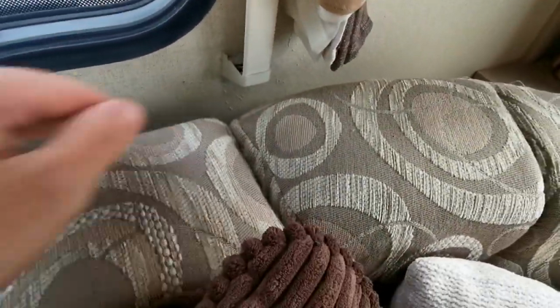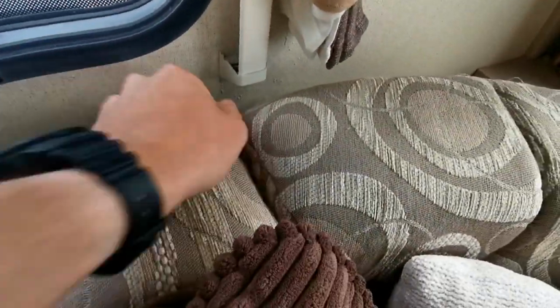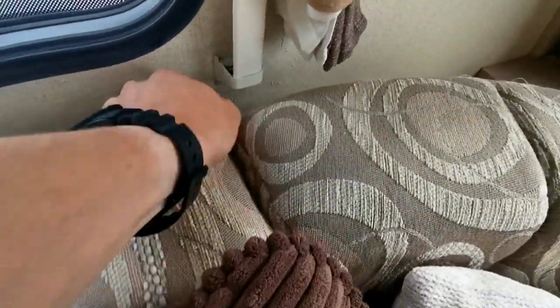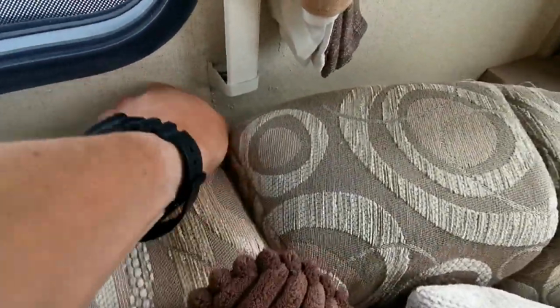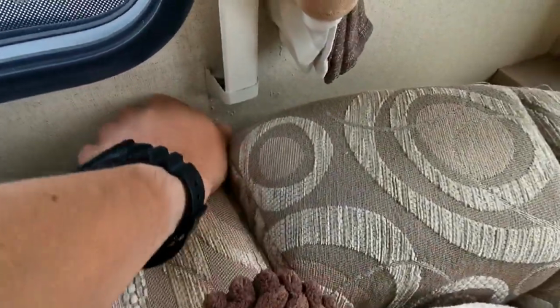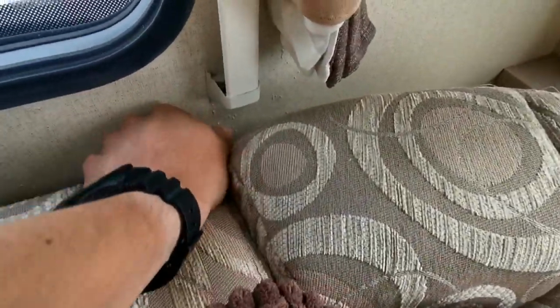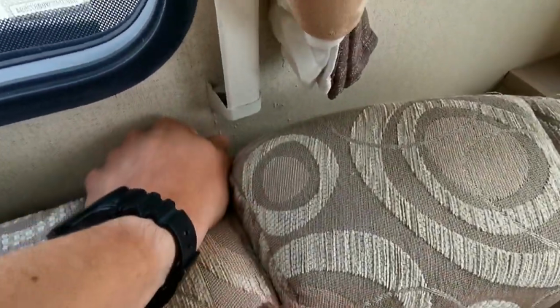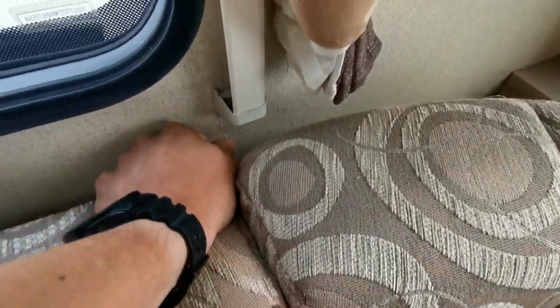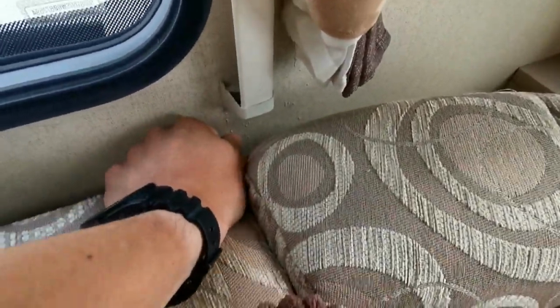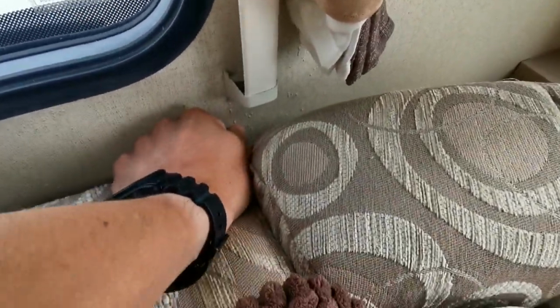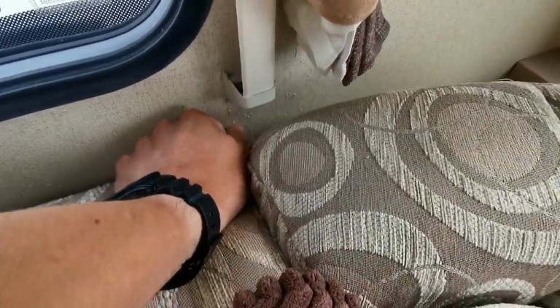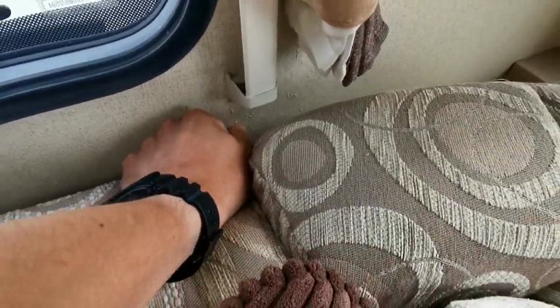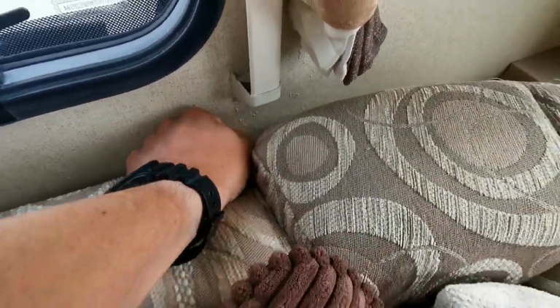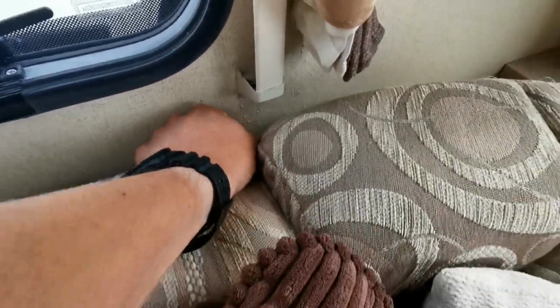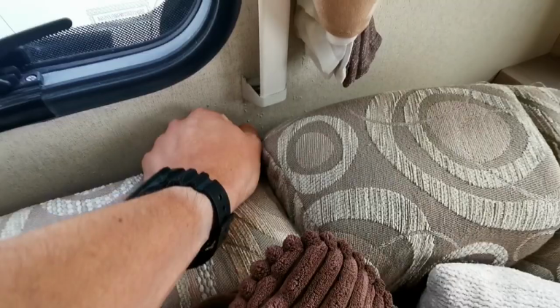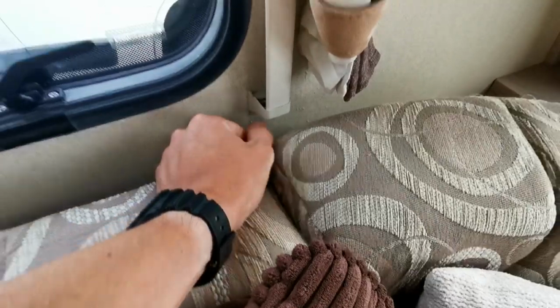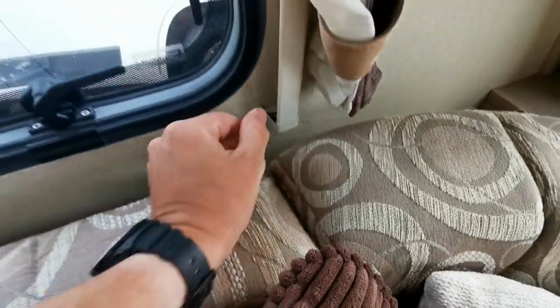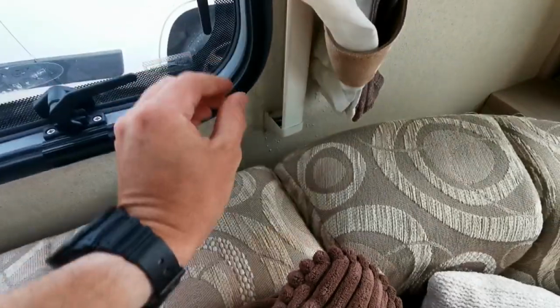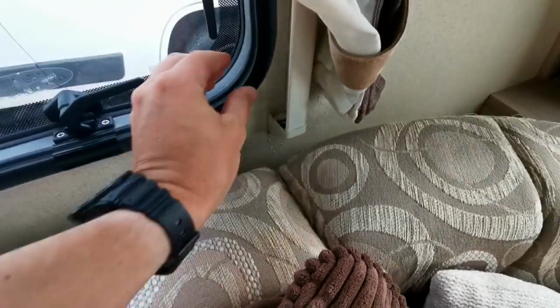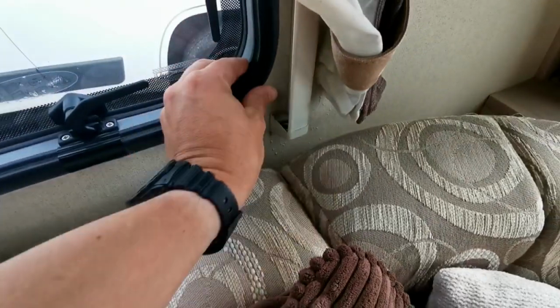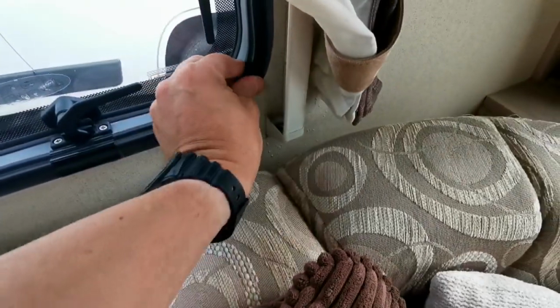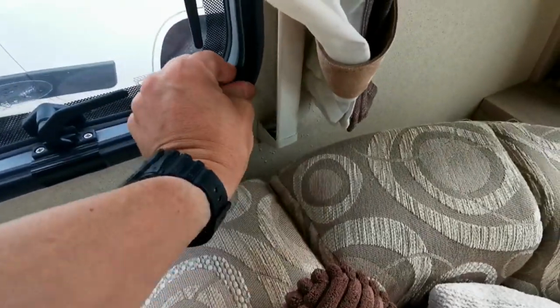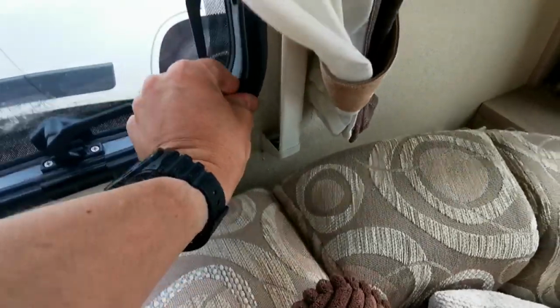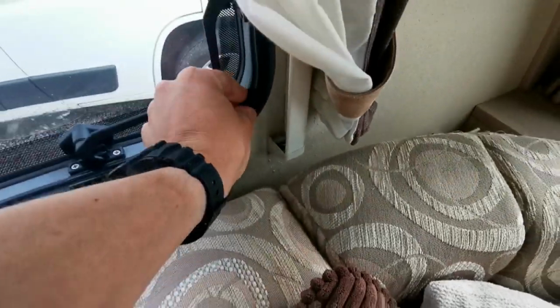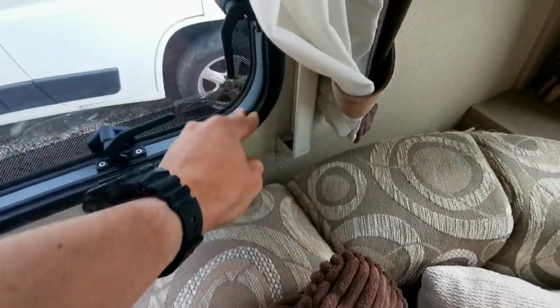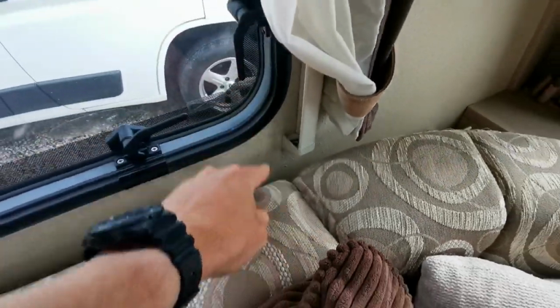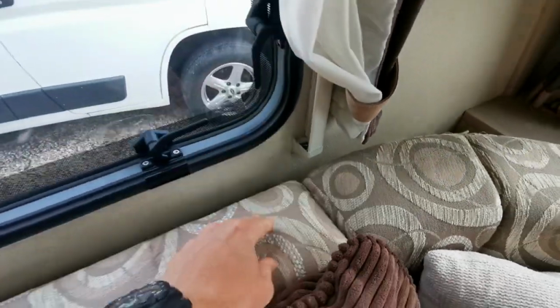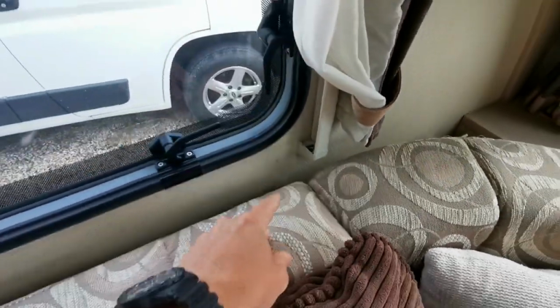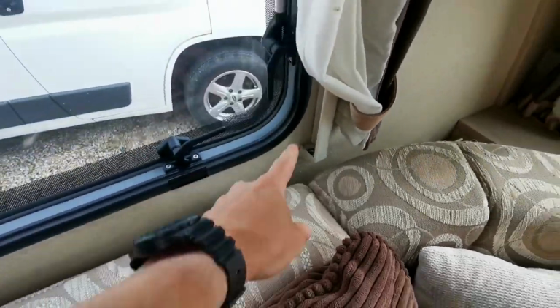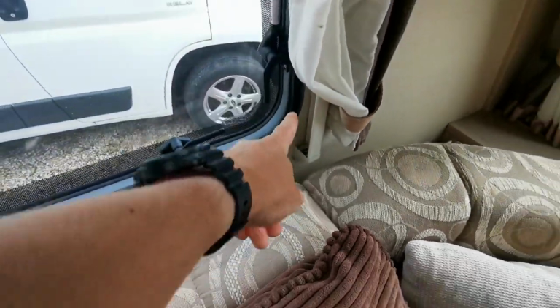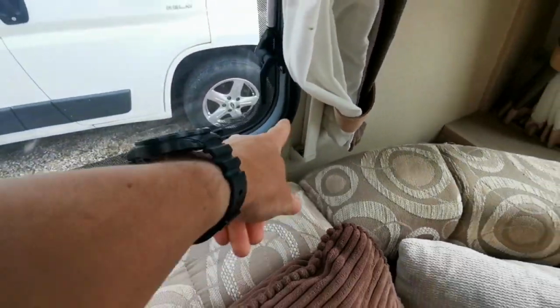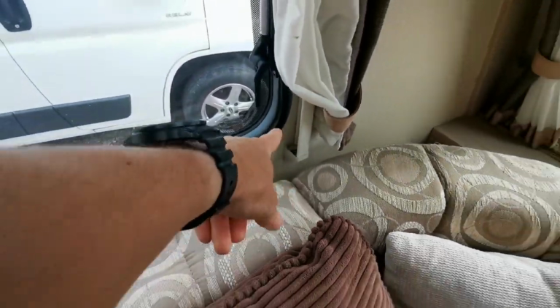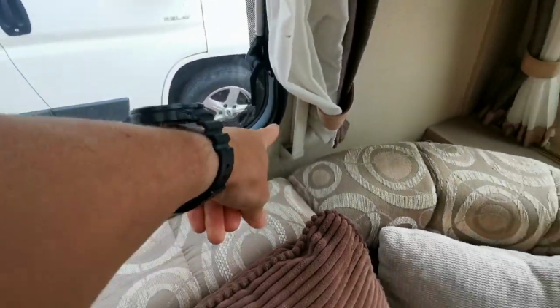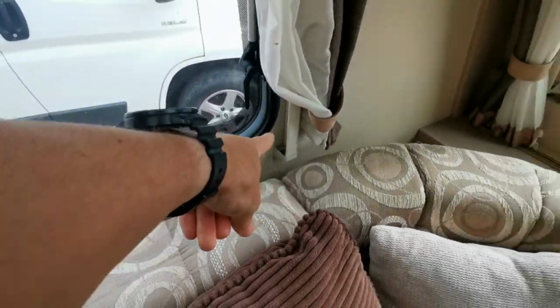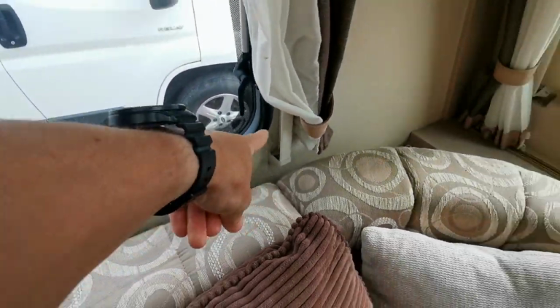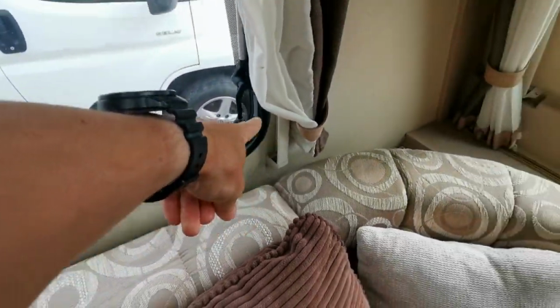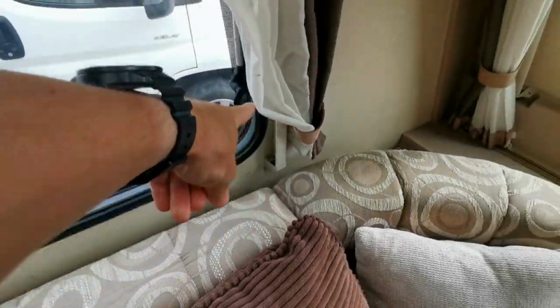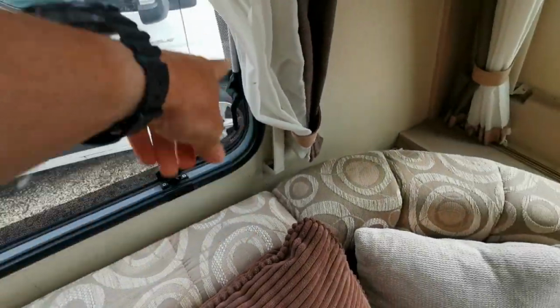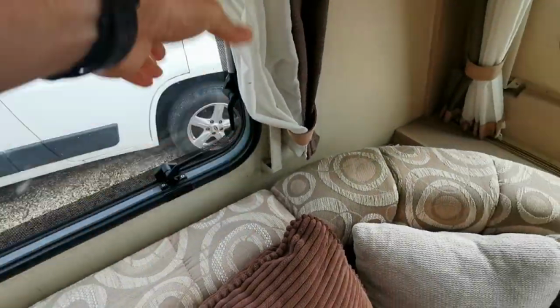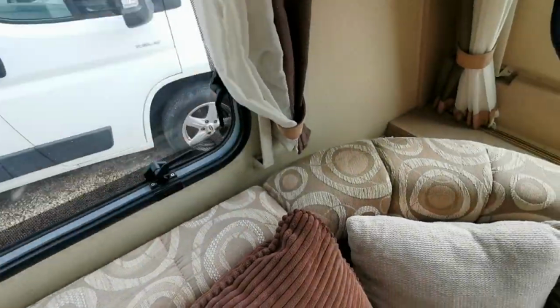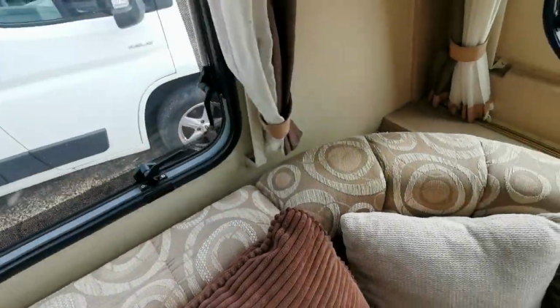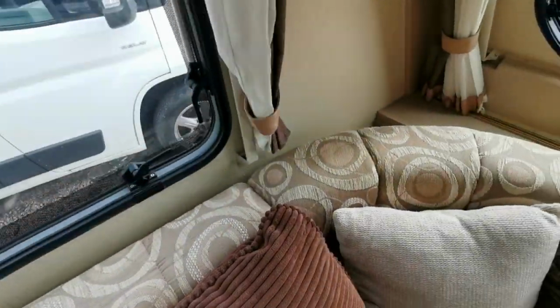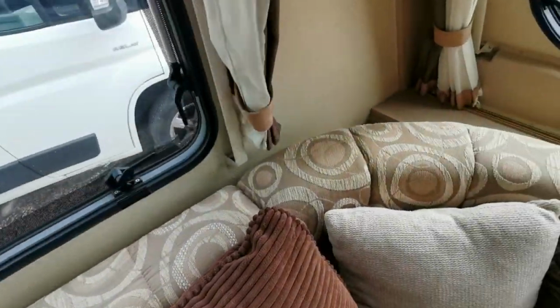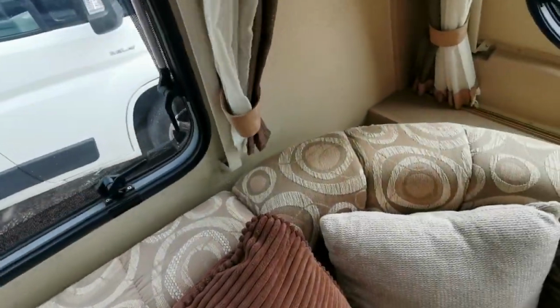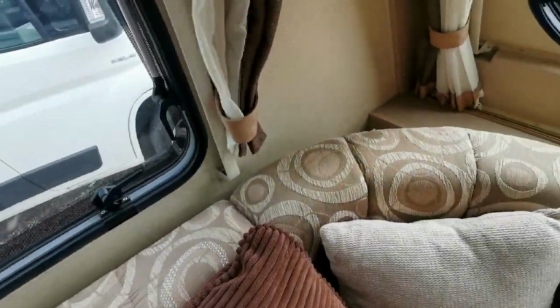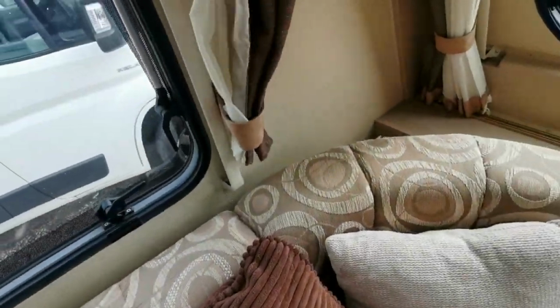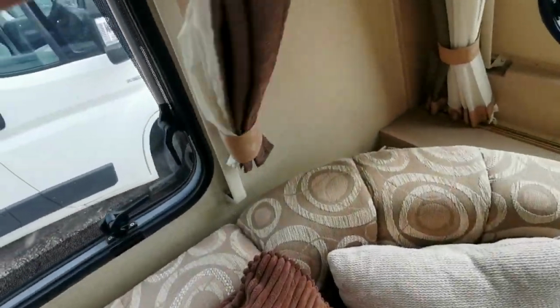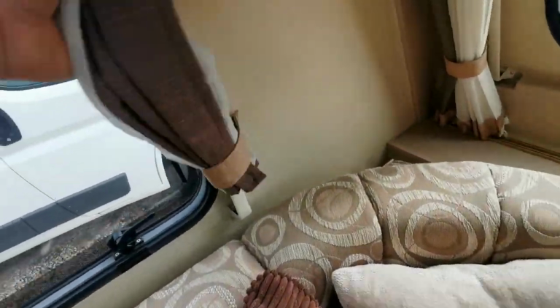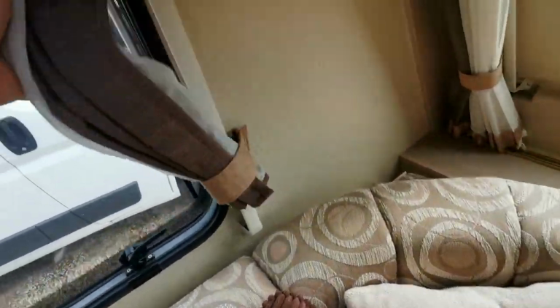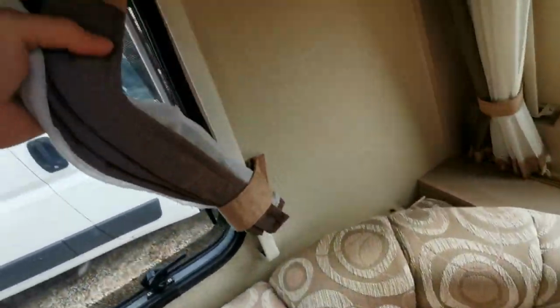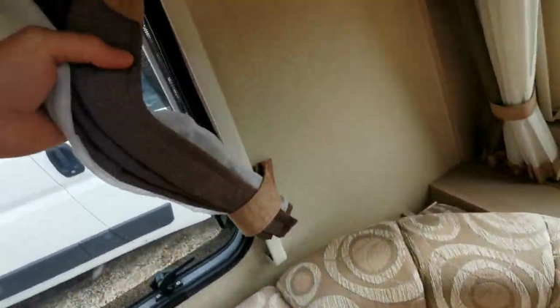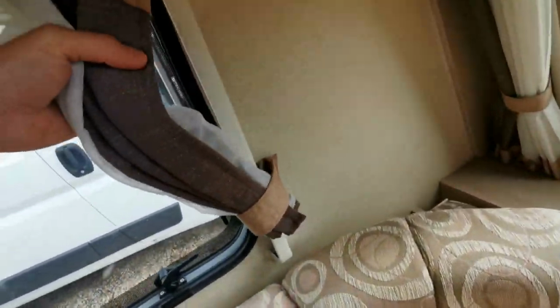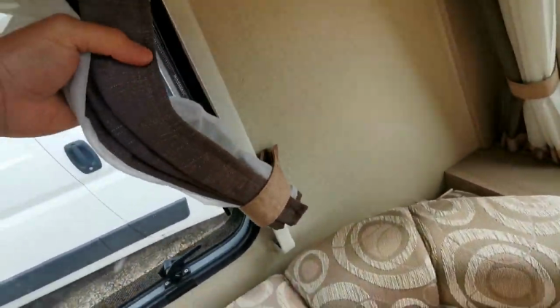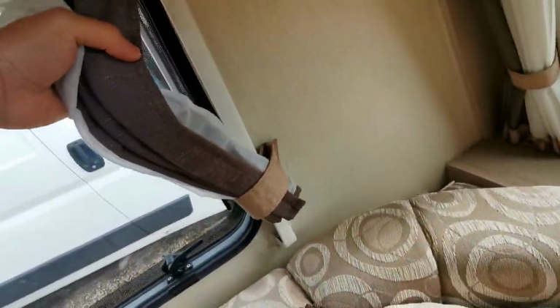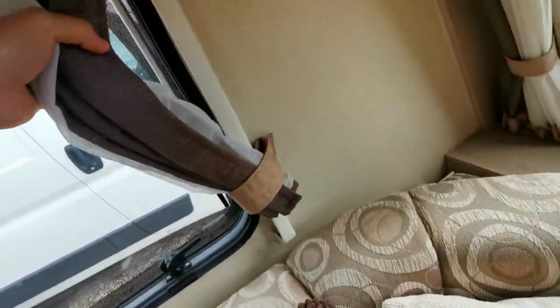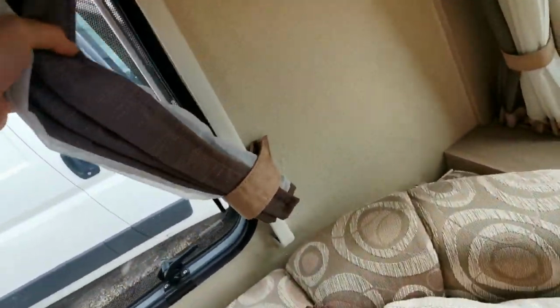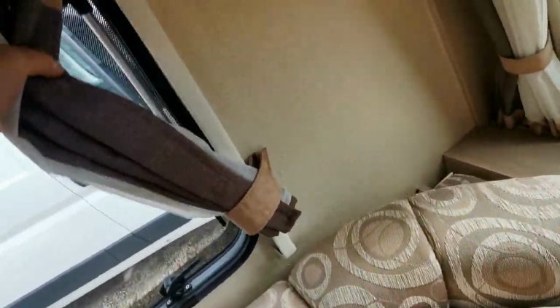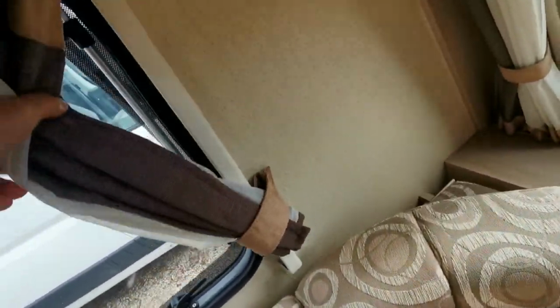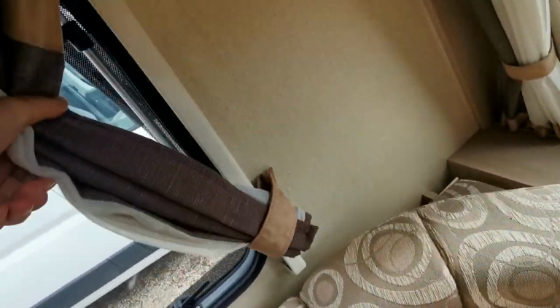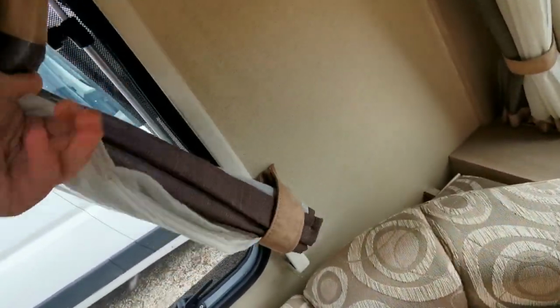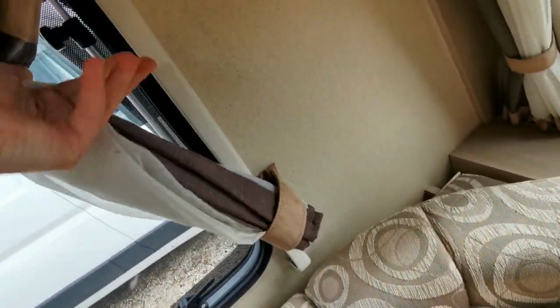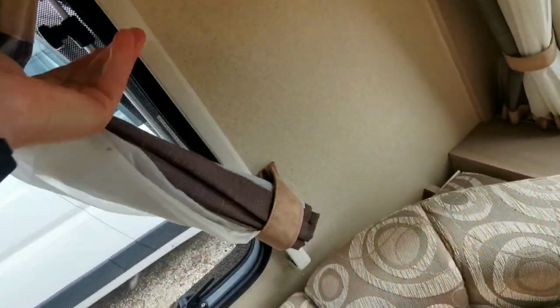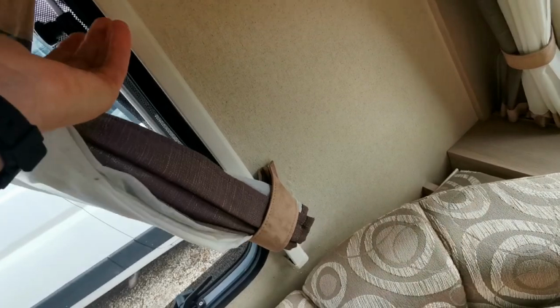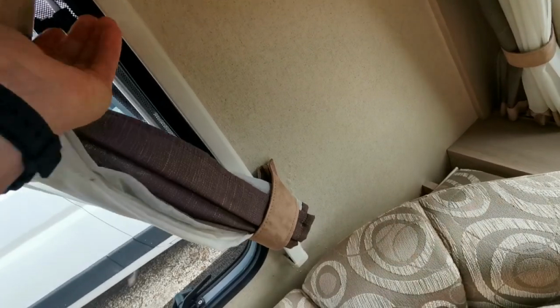But it's a shame. Obviously the window frame has let water in.